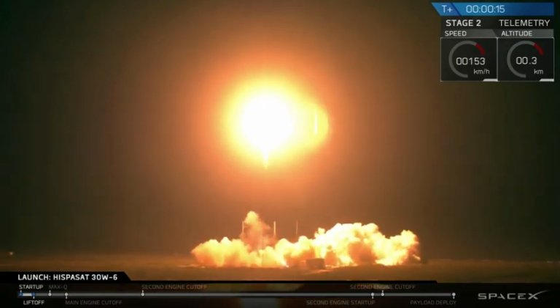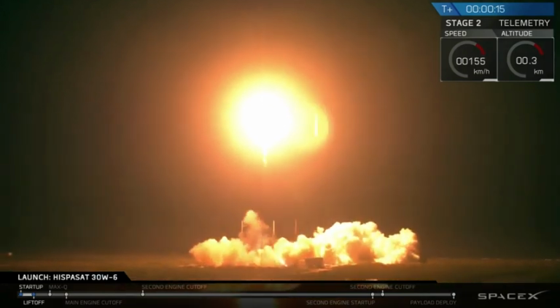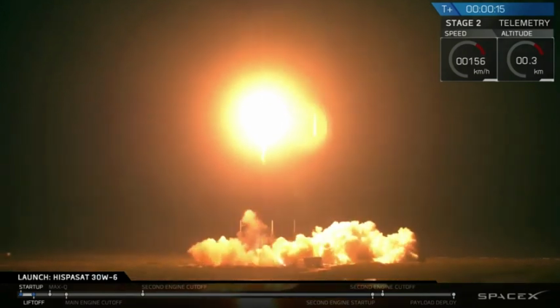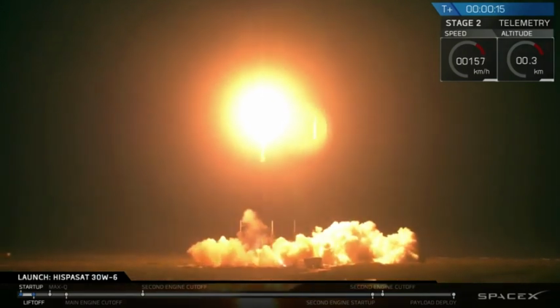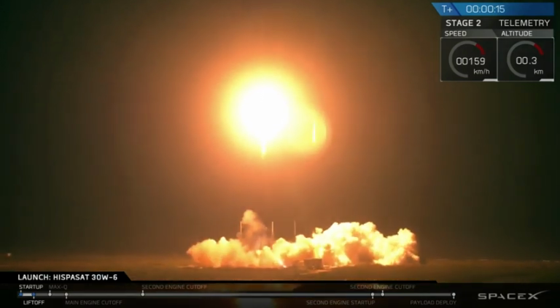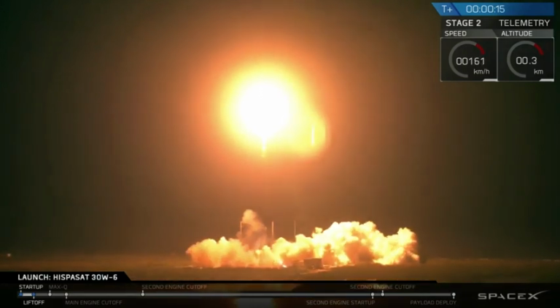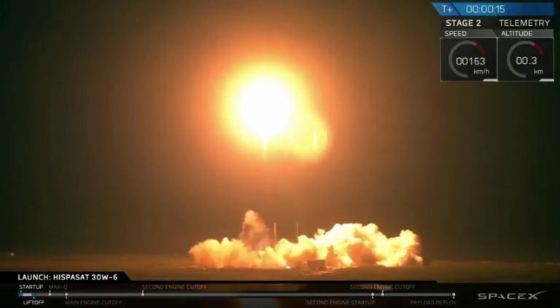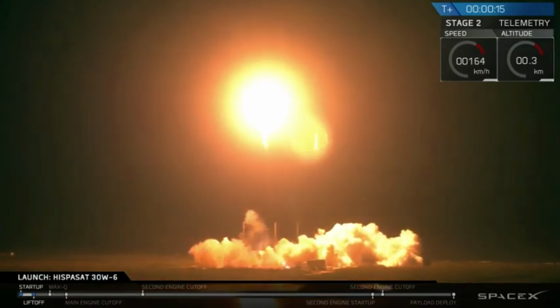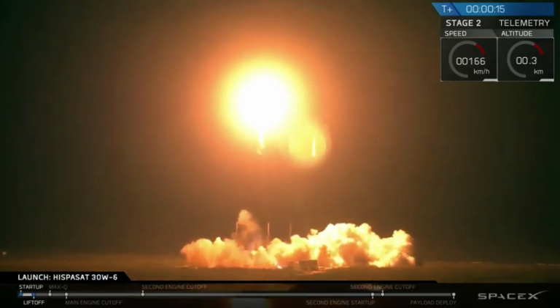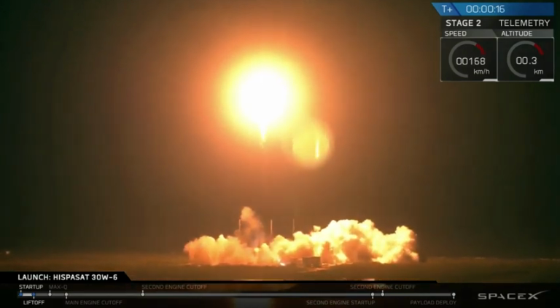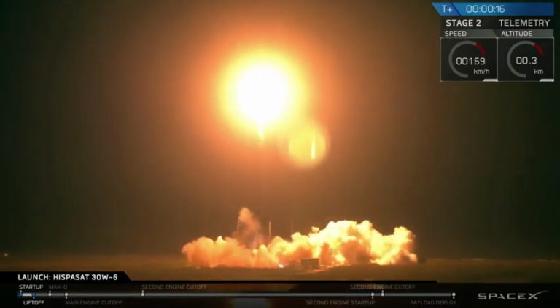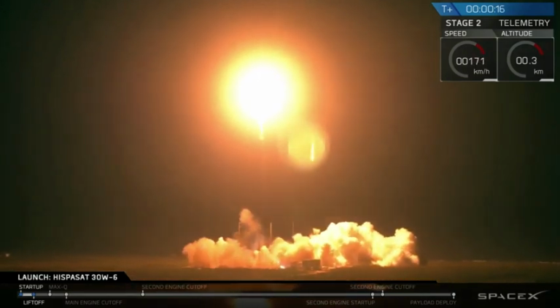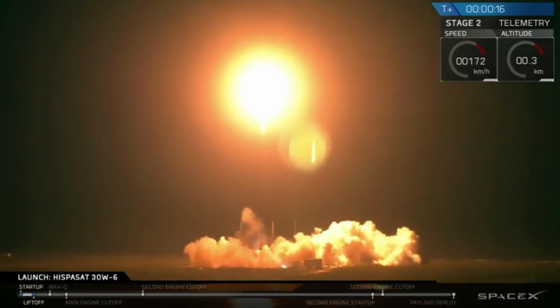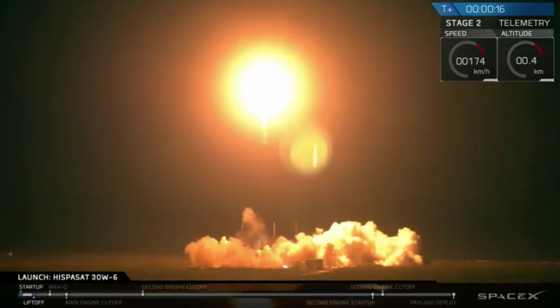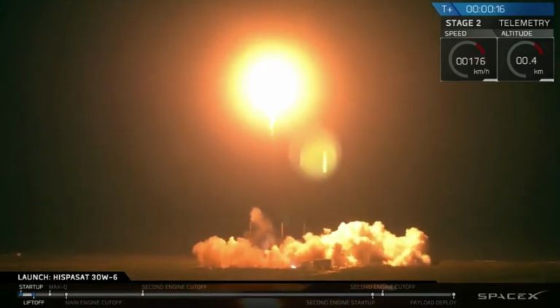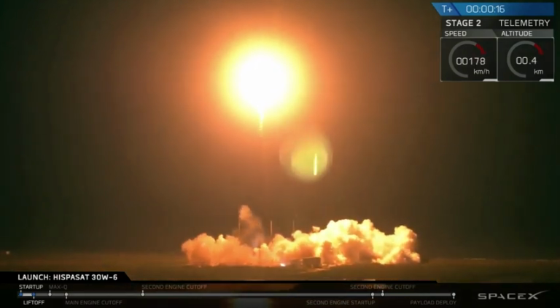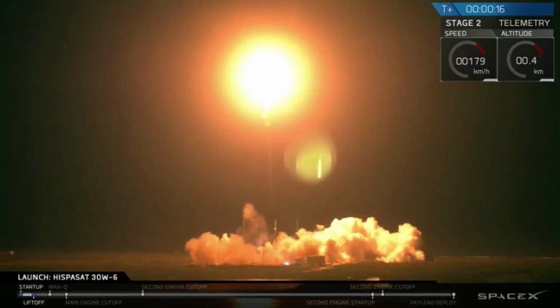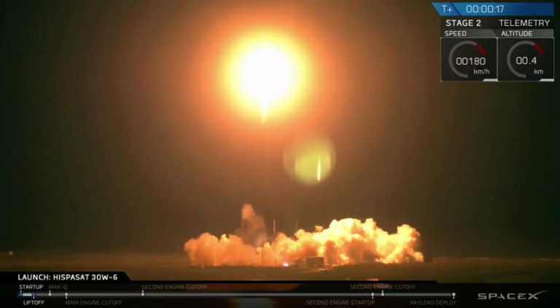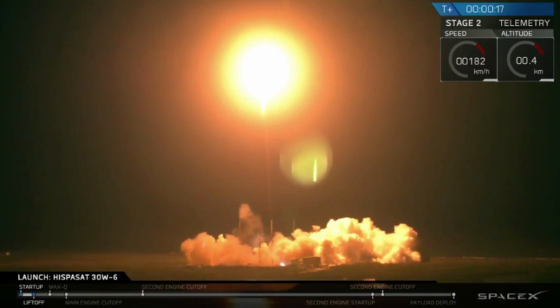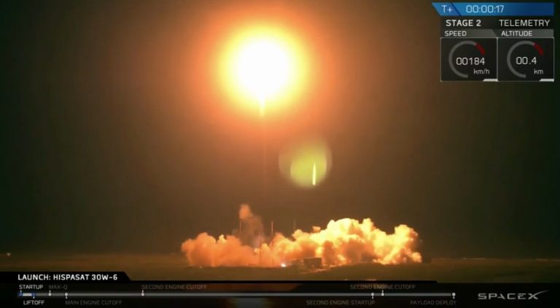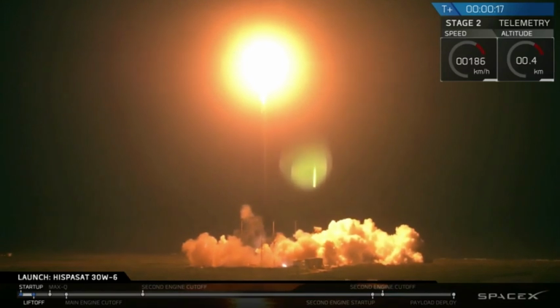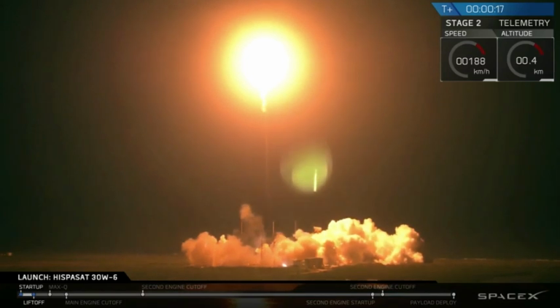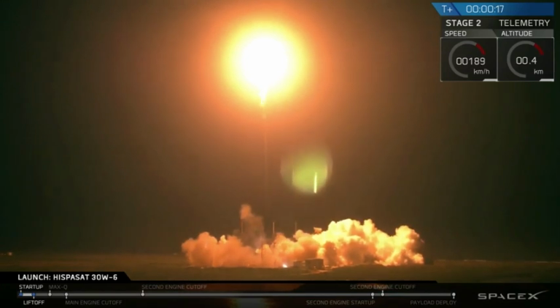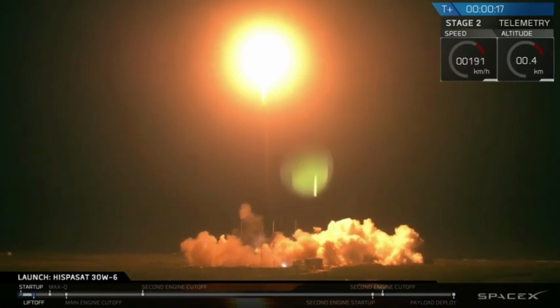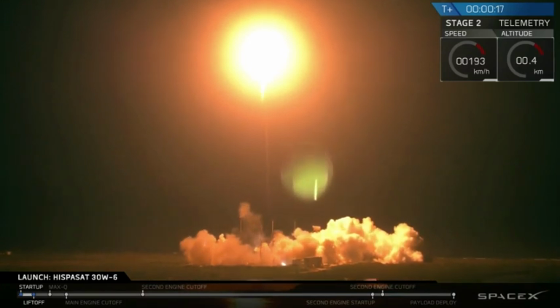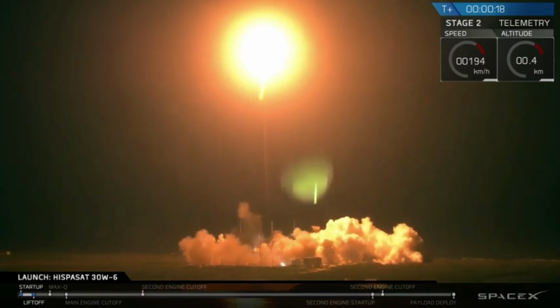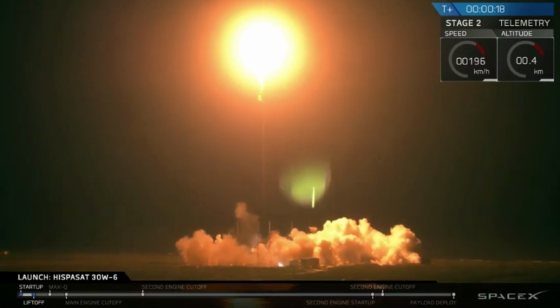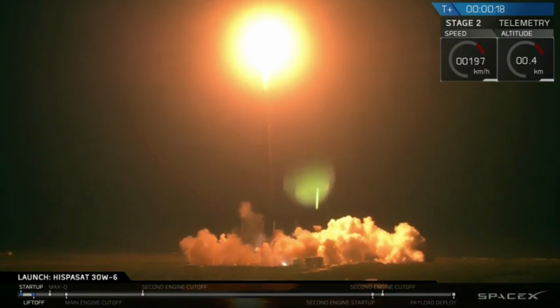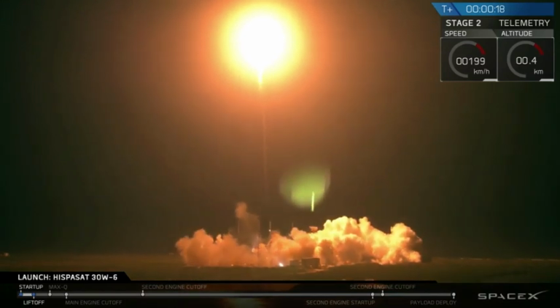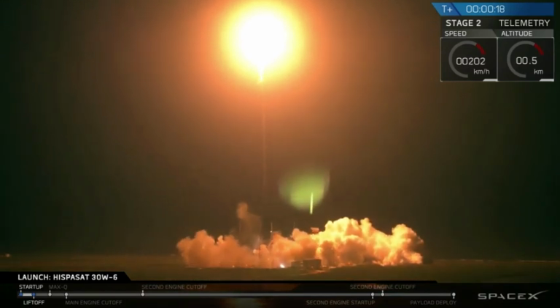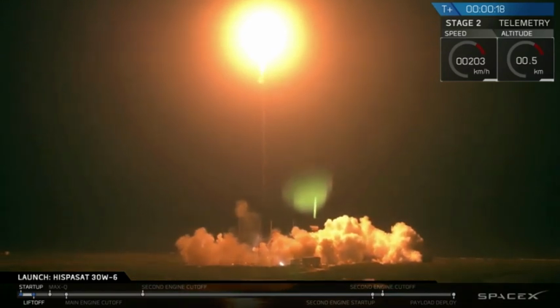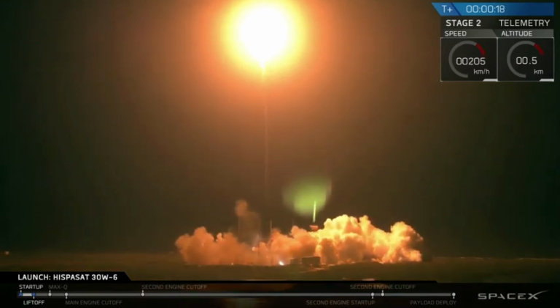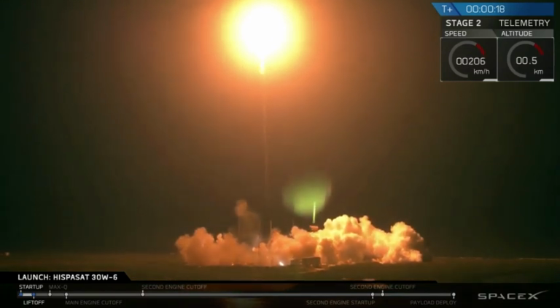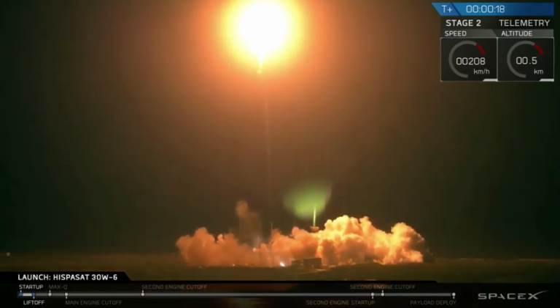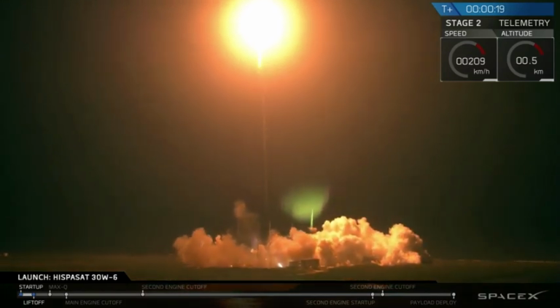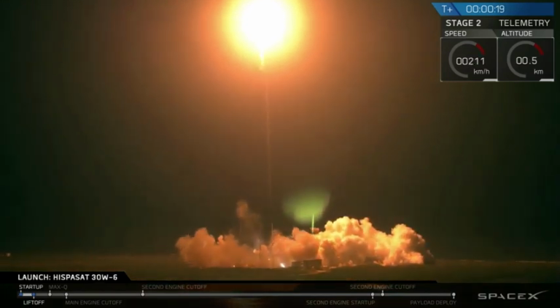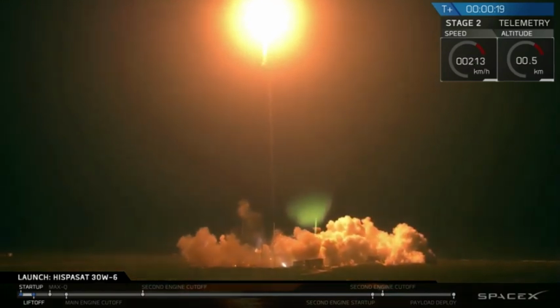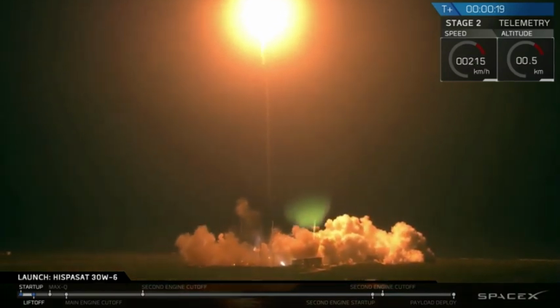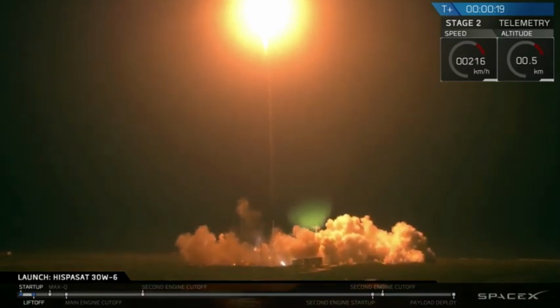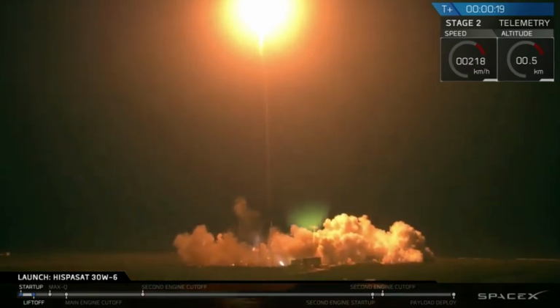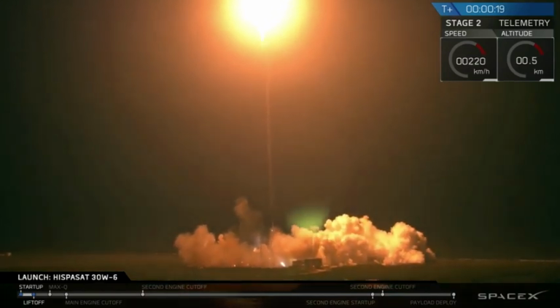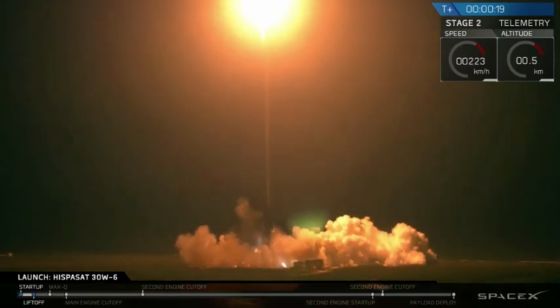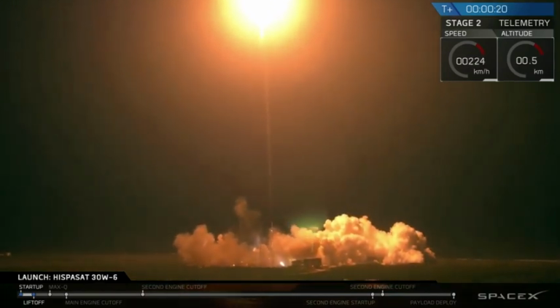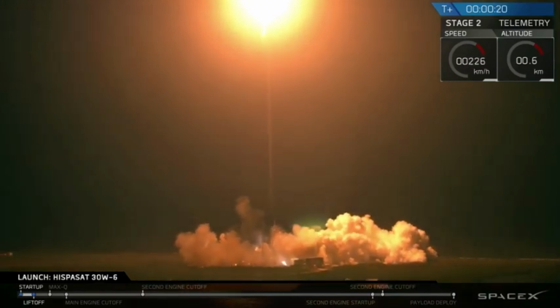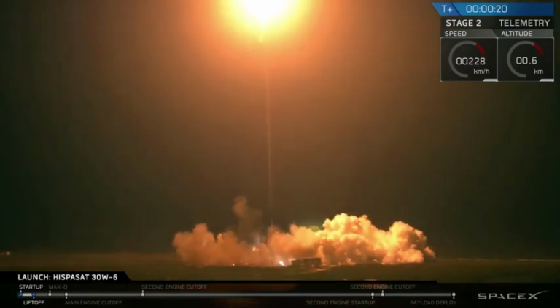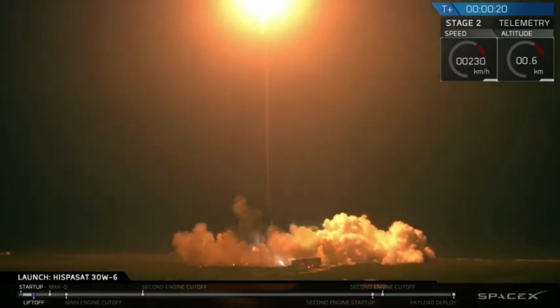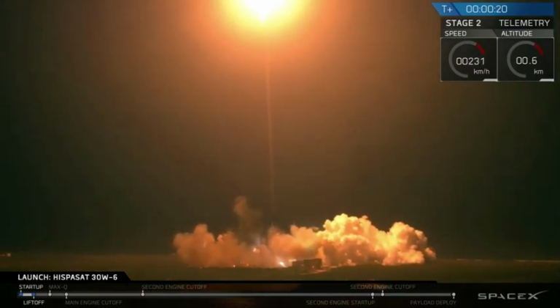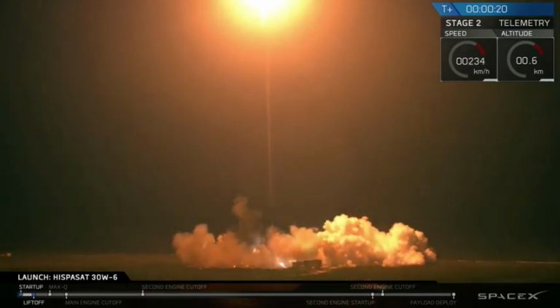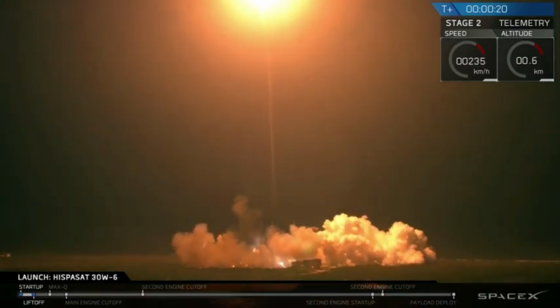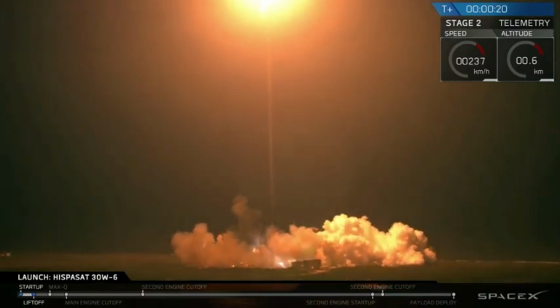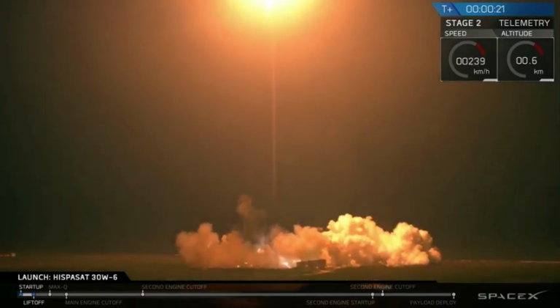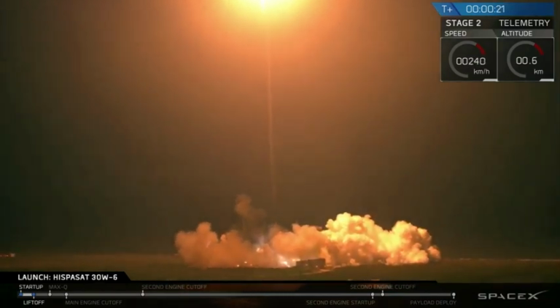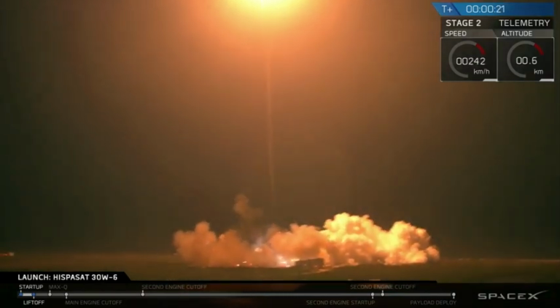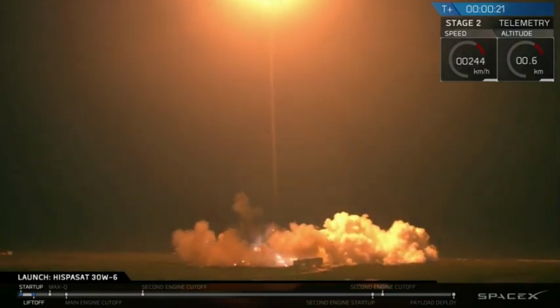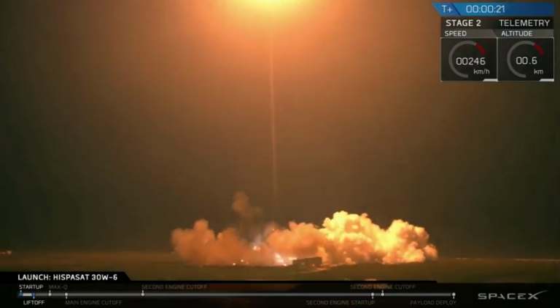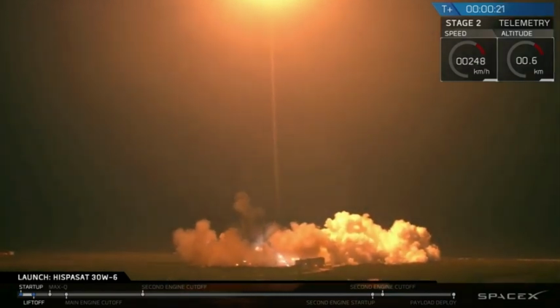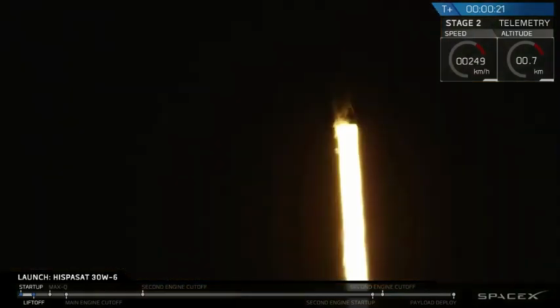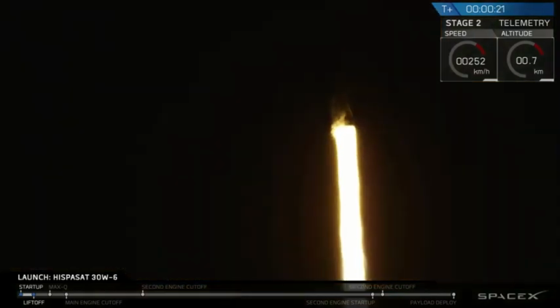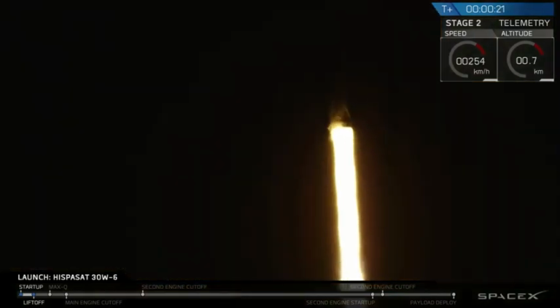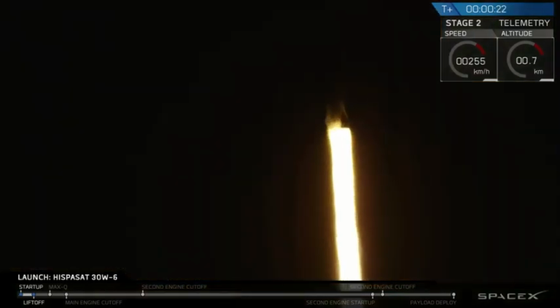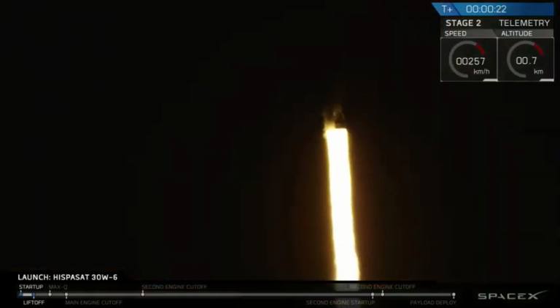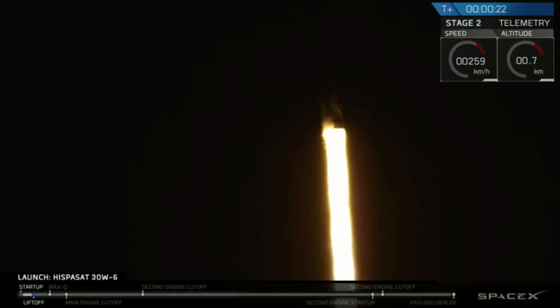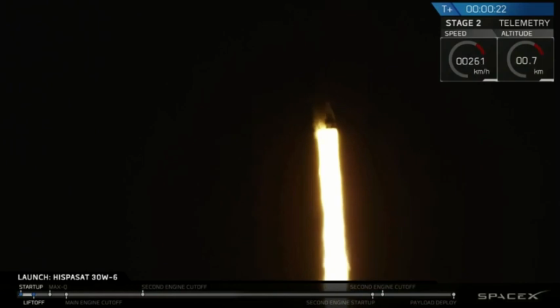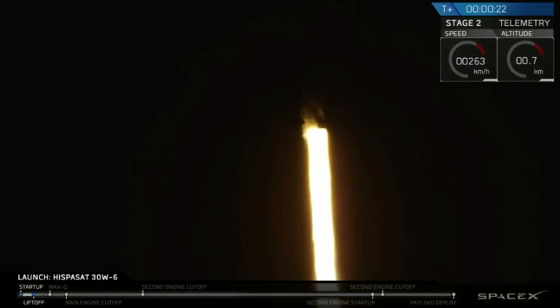We've got a lot of engines. See it go and pitch downrange. Stayed on the clock — we've got a lot of speed.